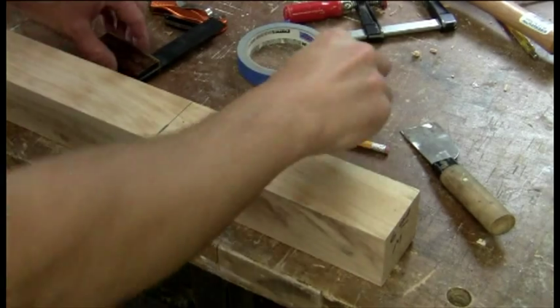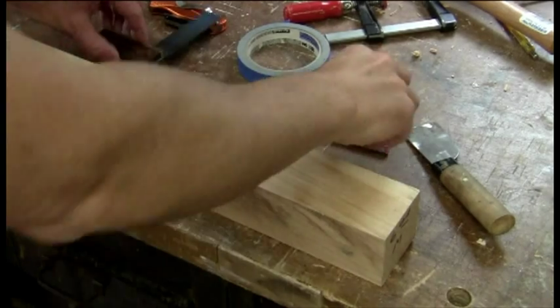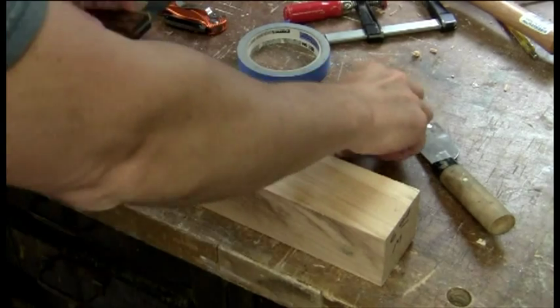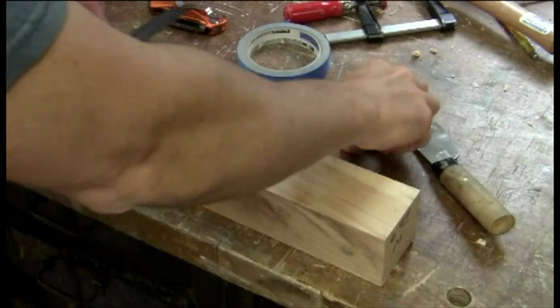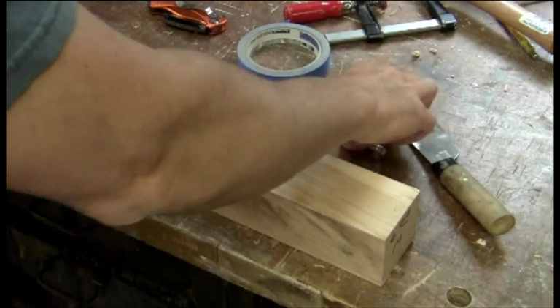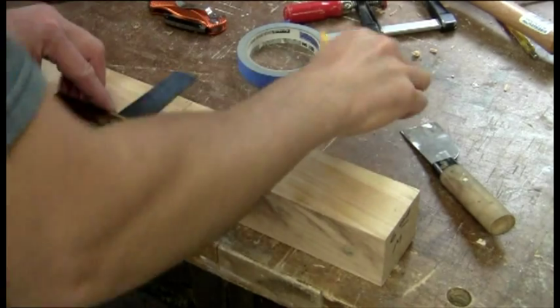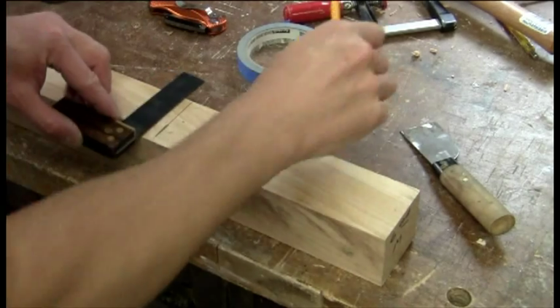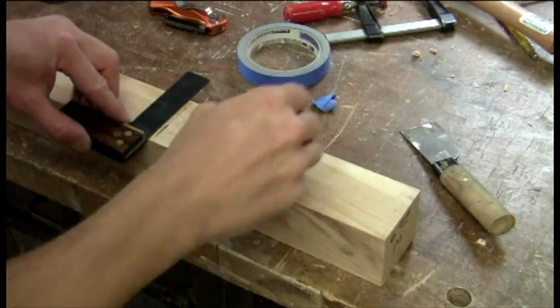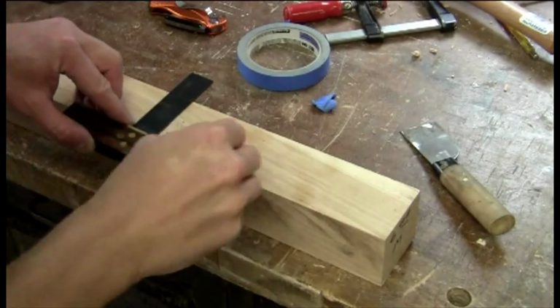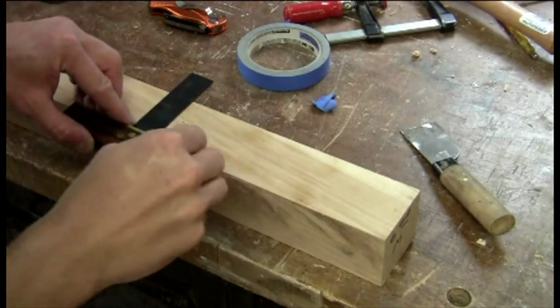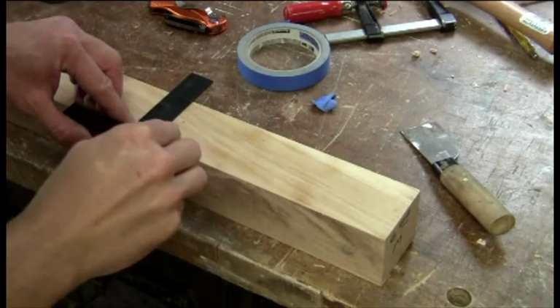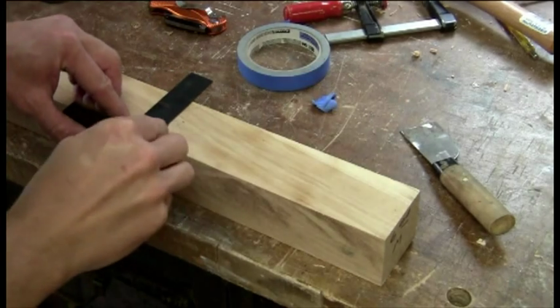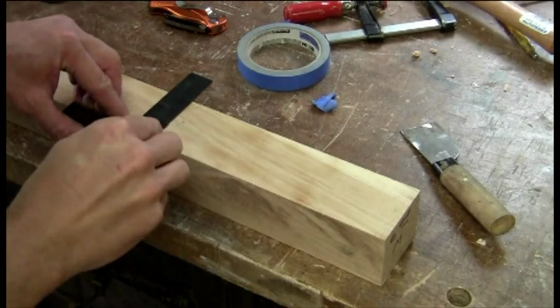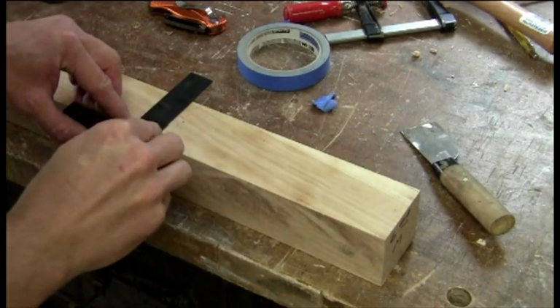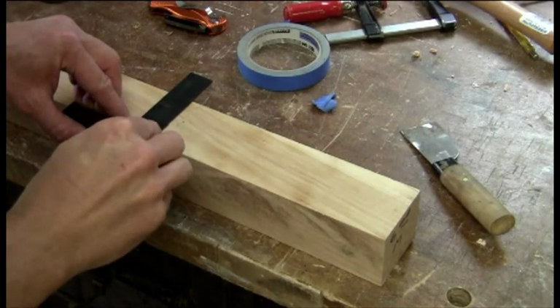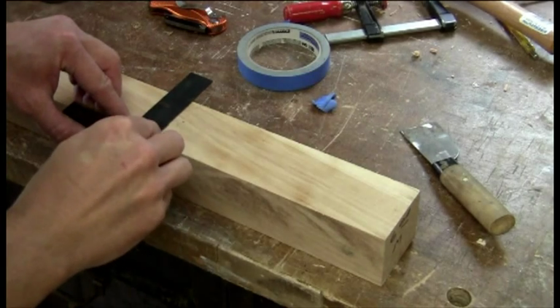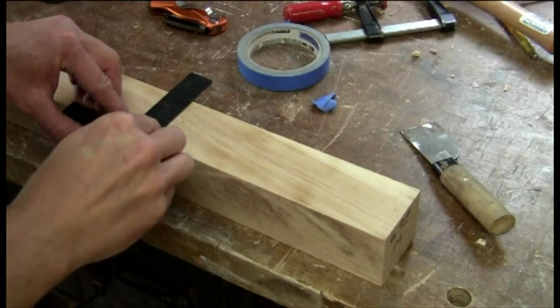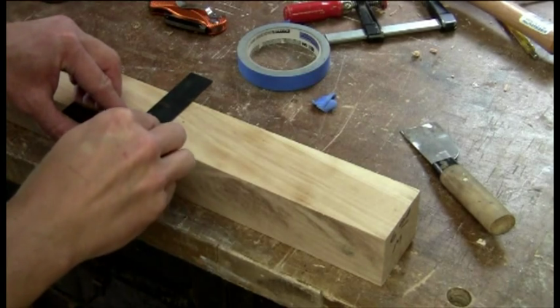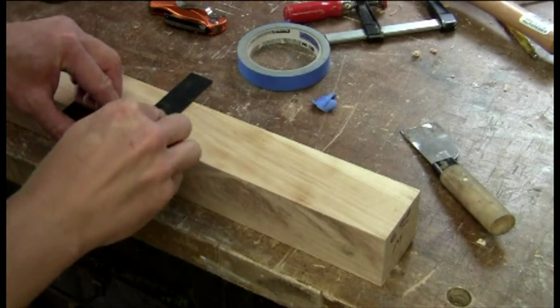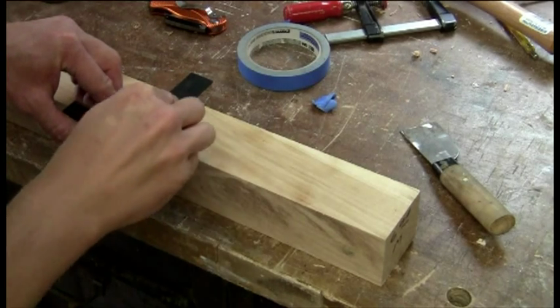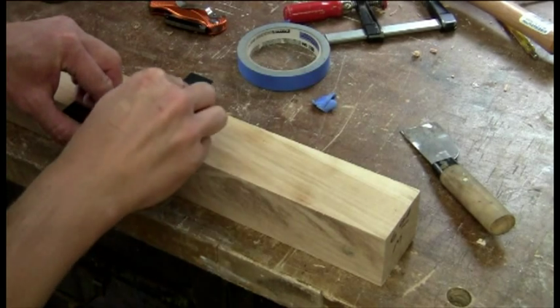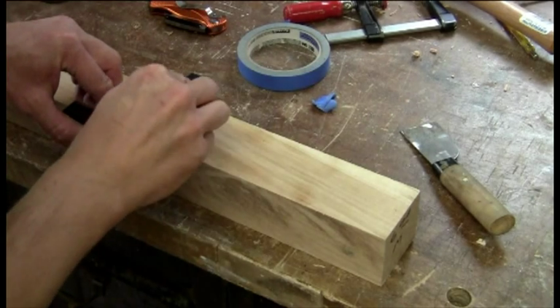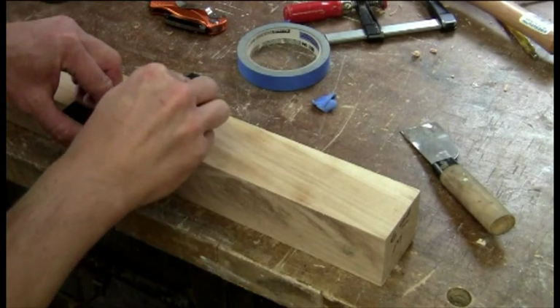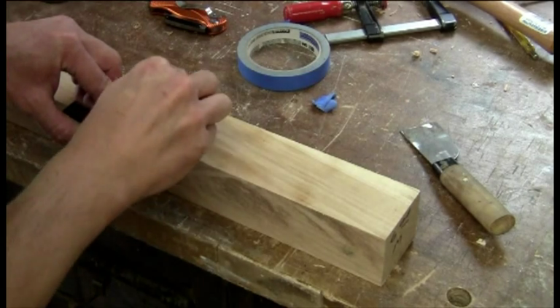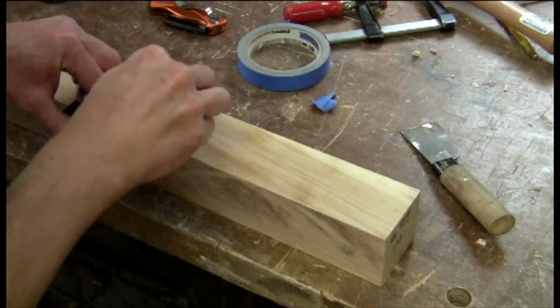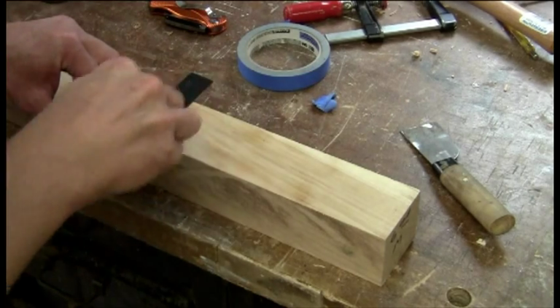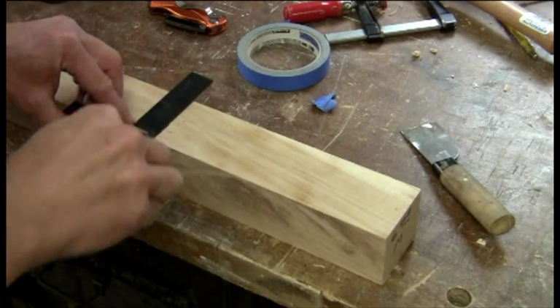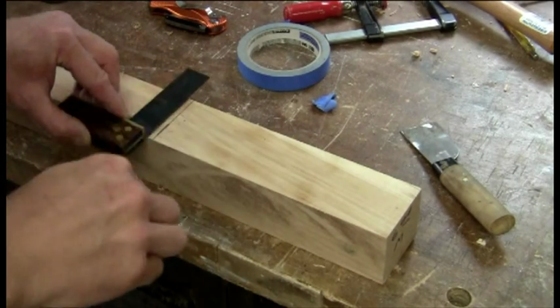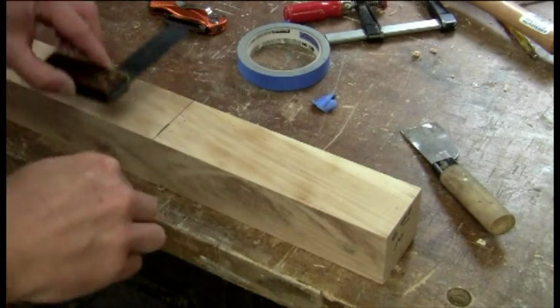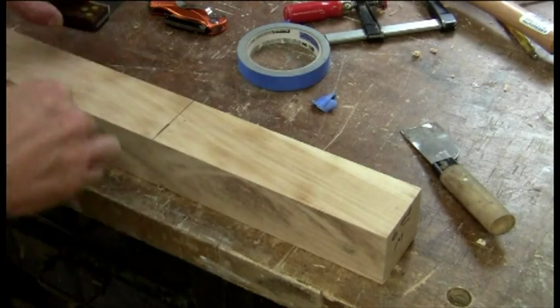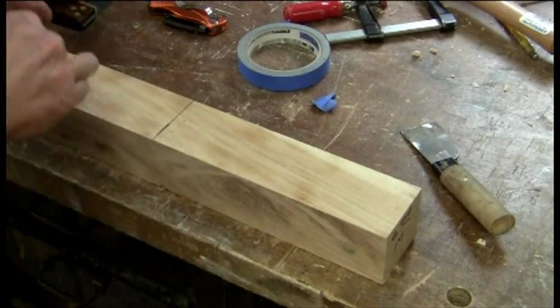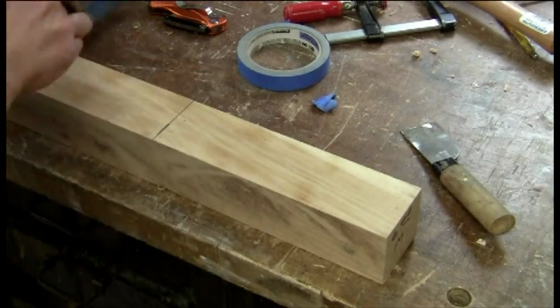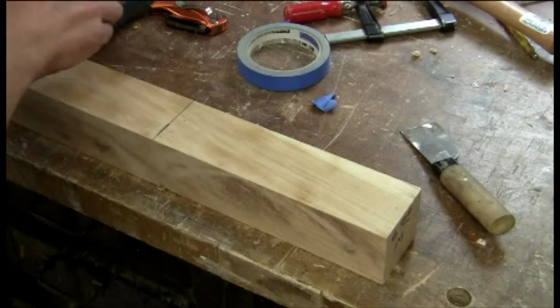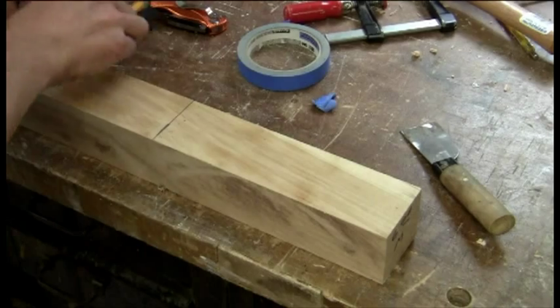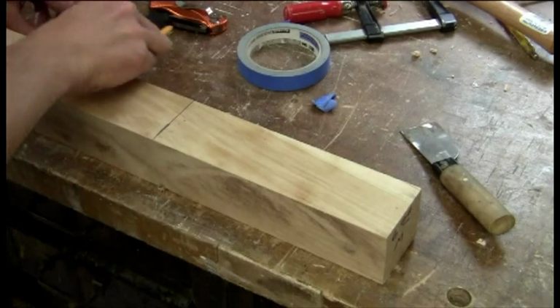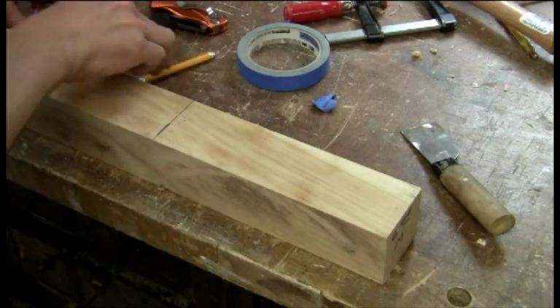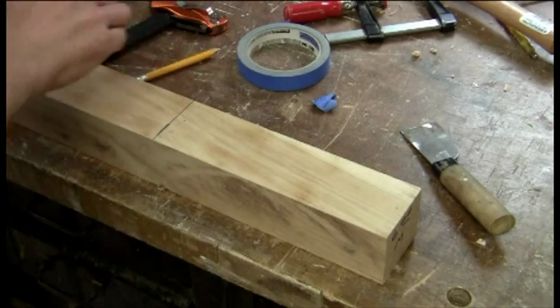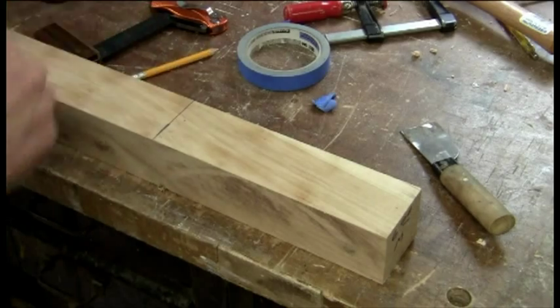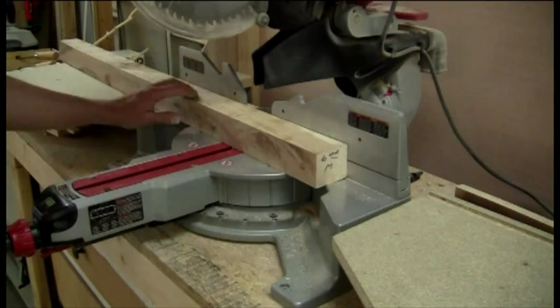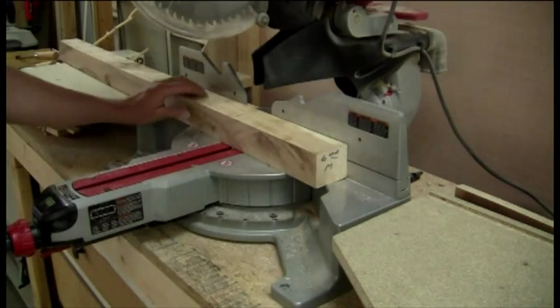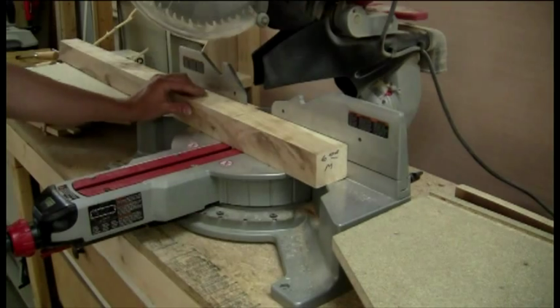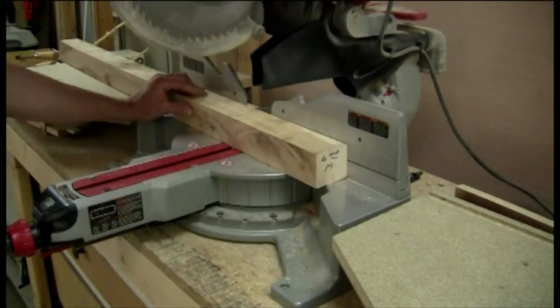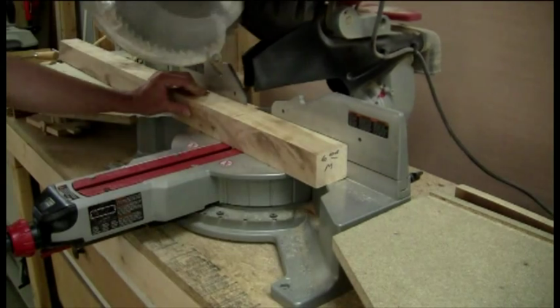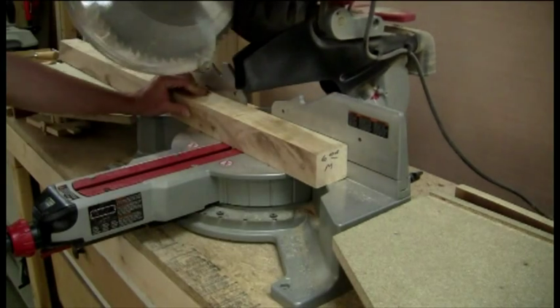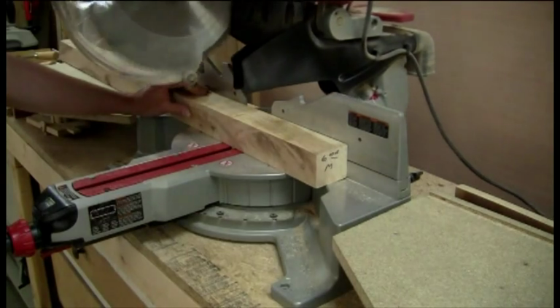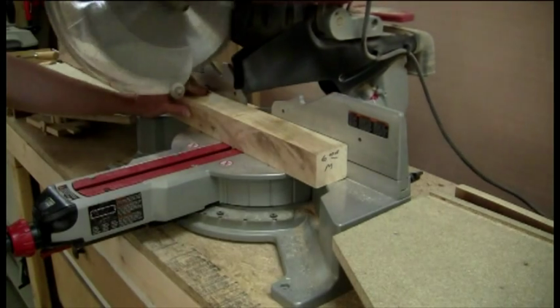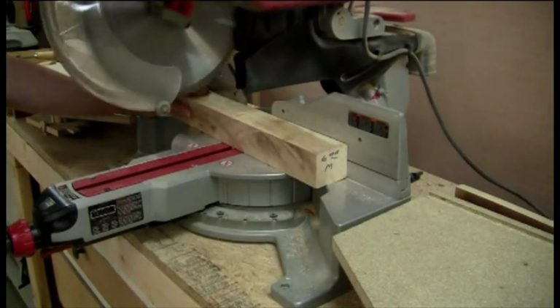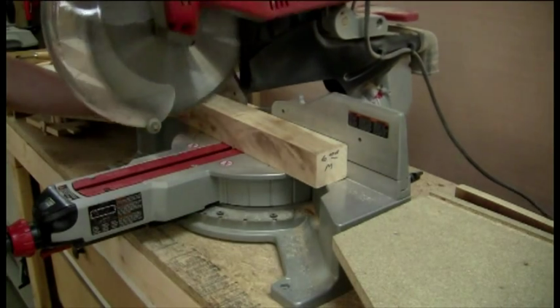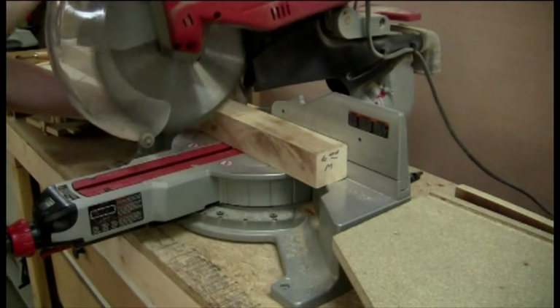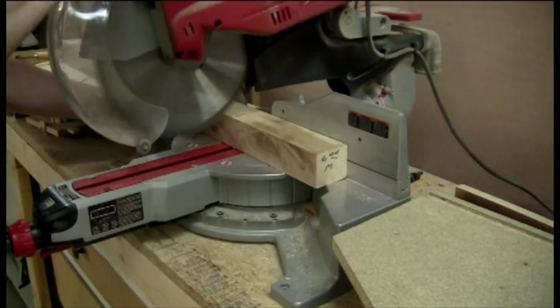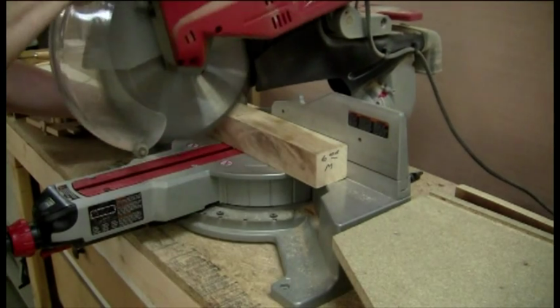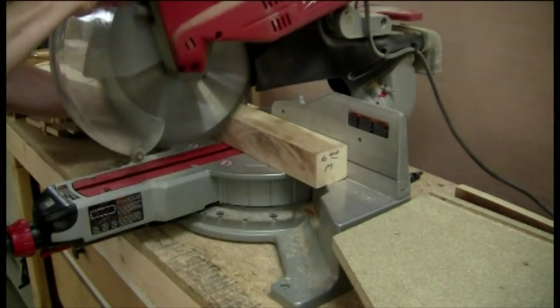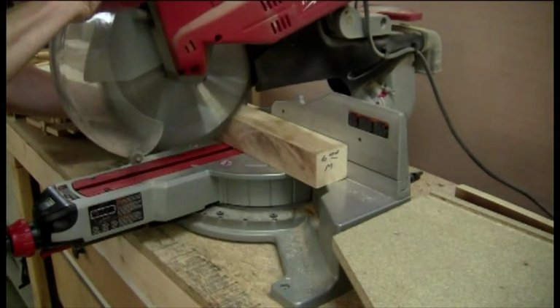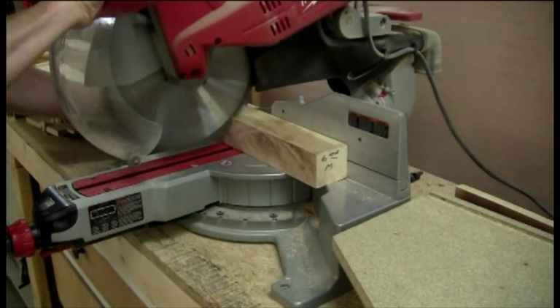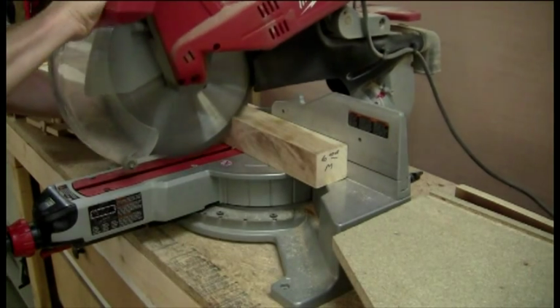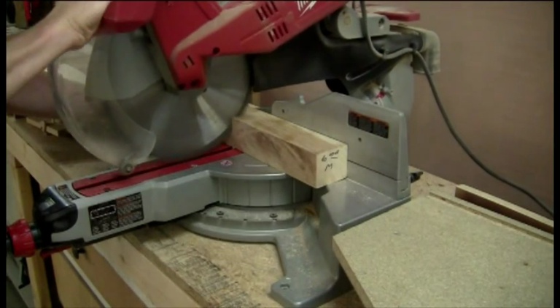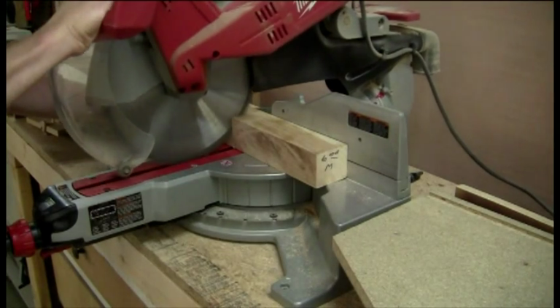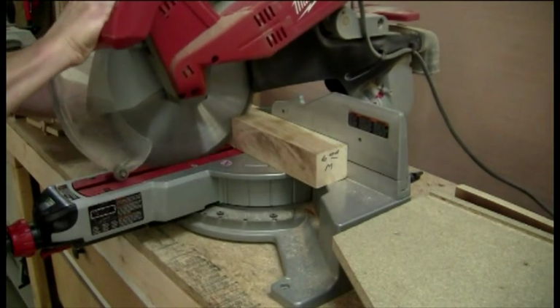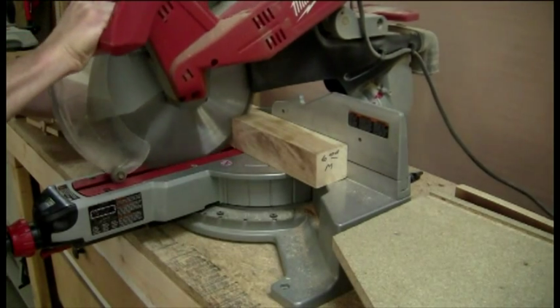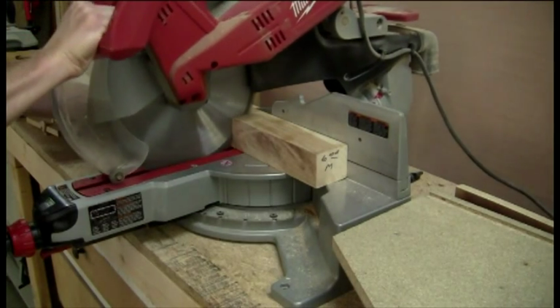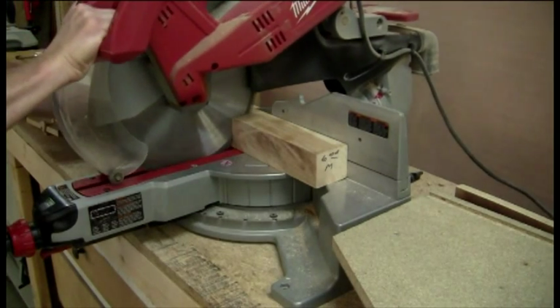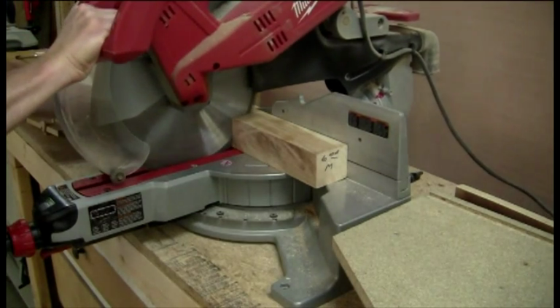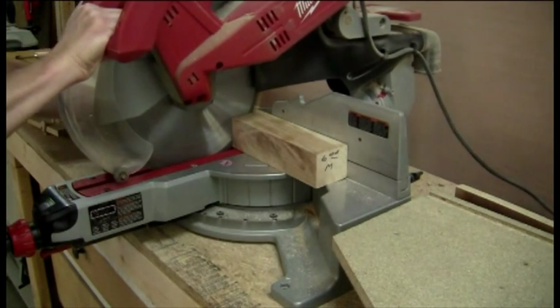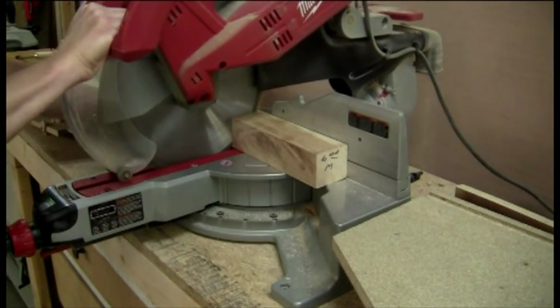I'm beginning with a hardwood. In this case it's maple, but you could also use anything such as elm, hickory, or sycamore.